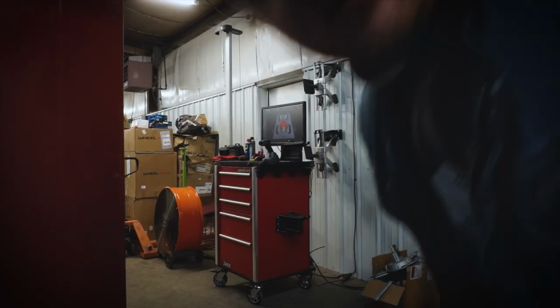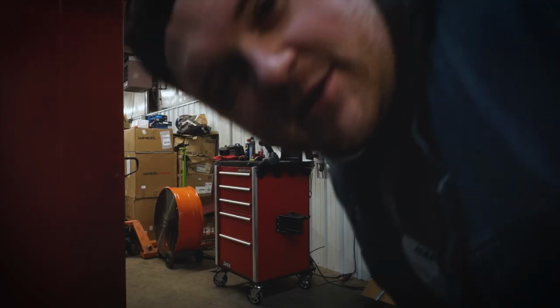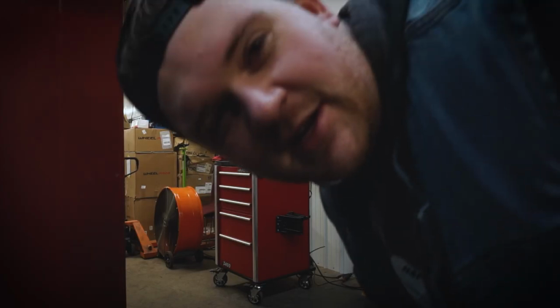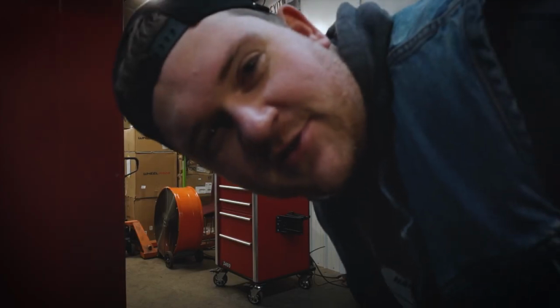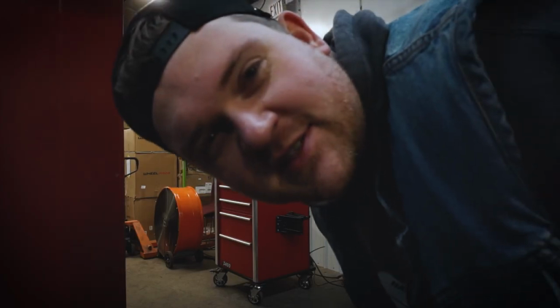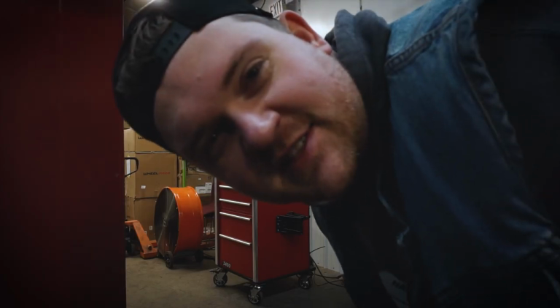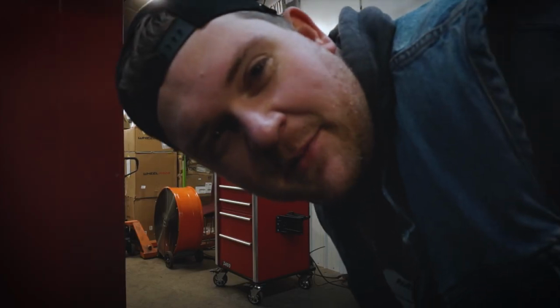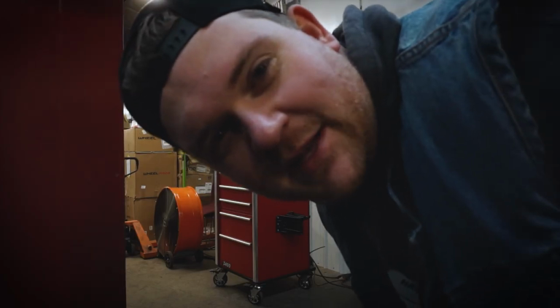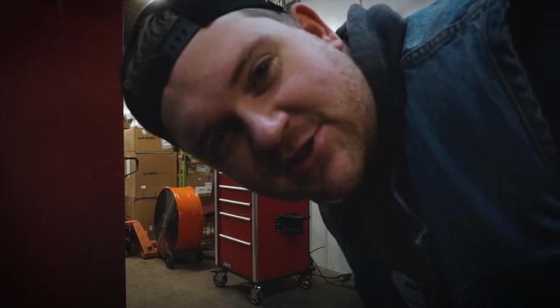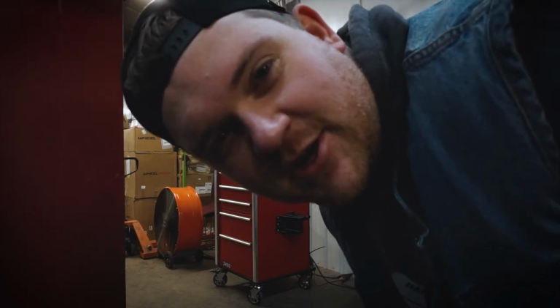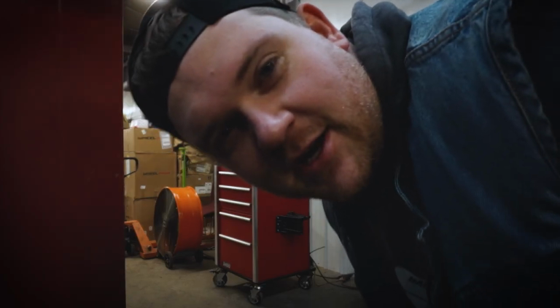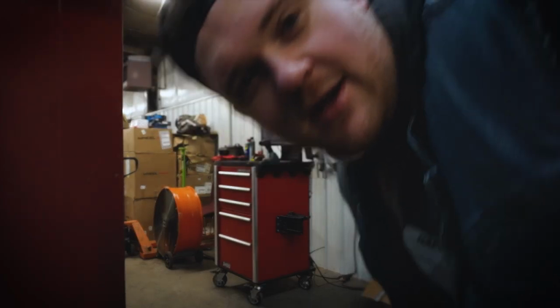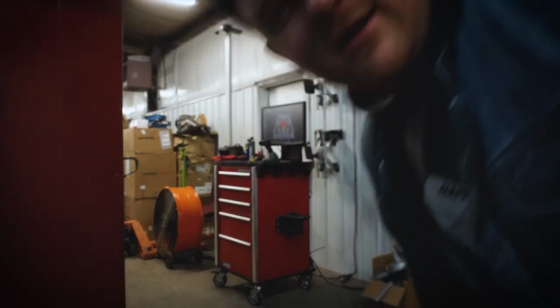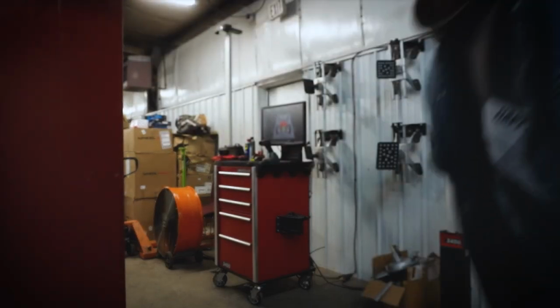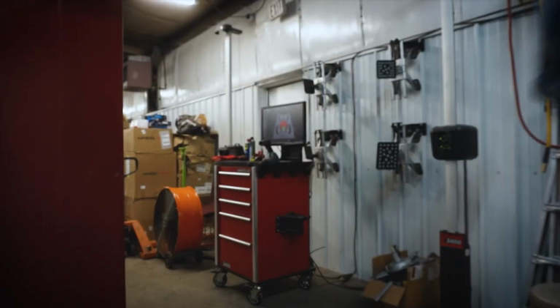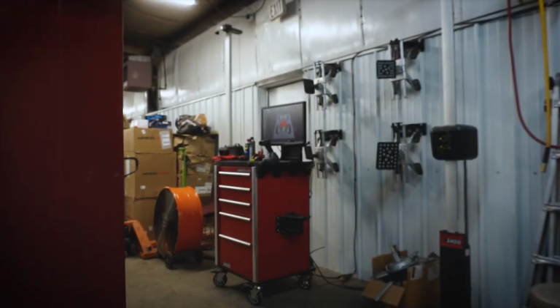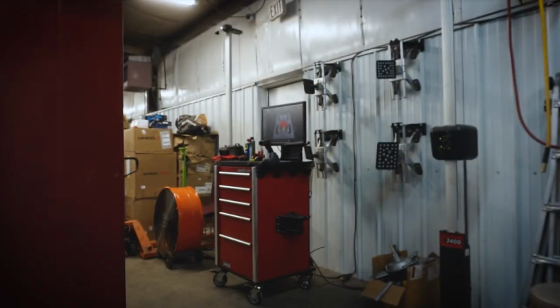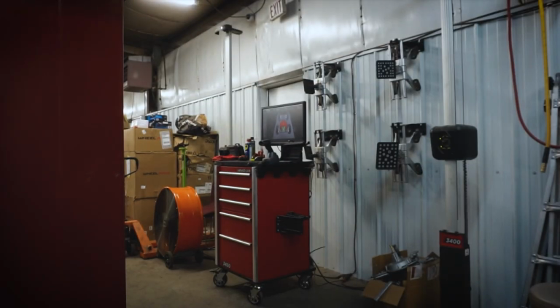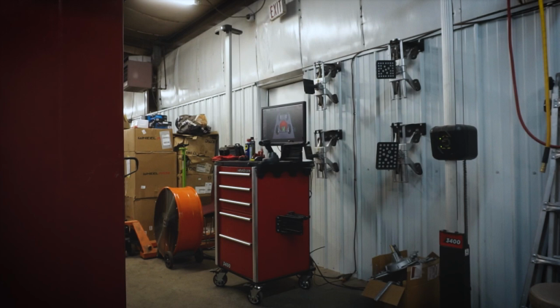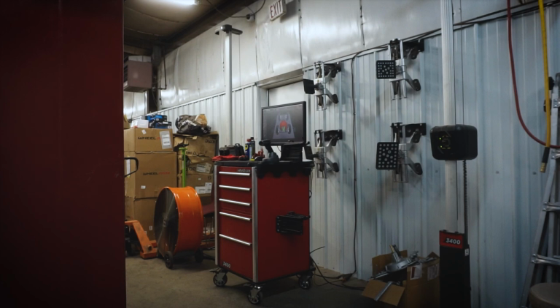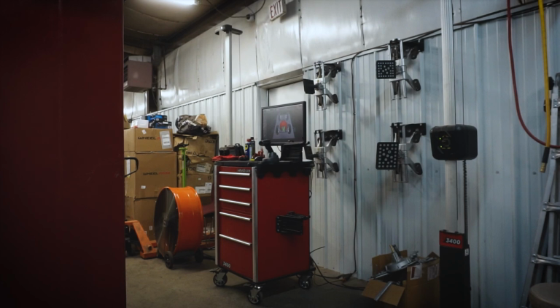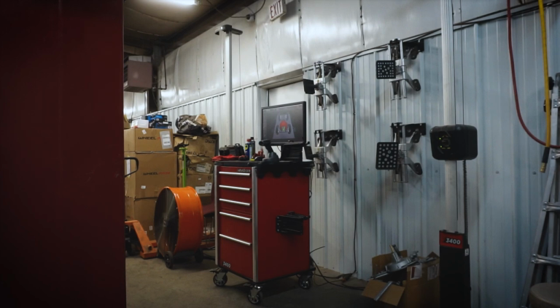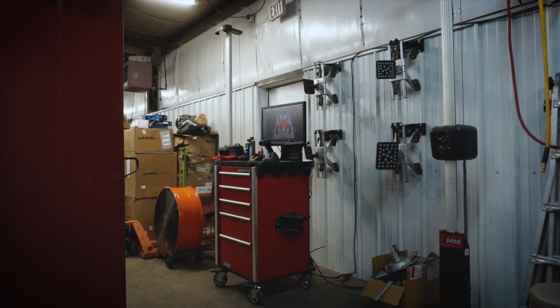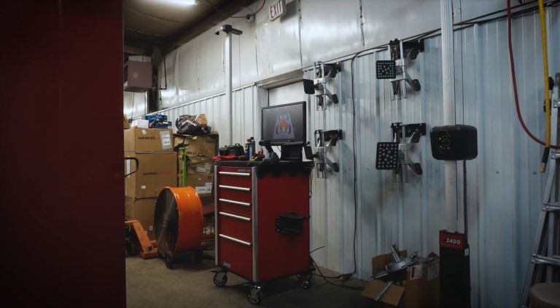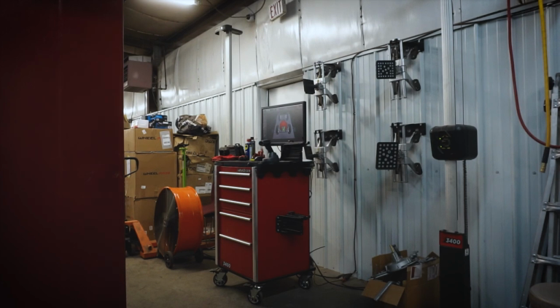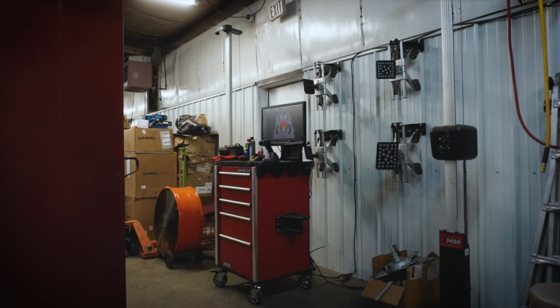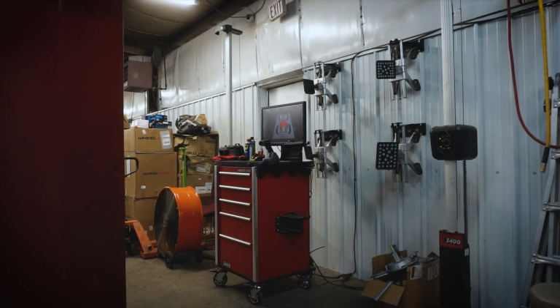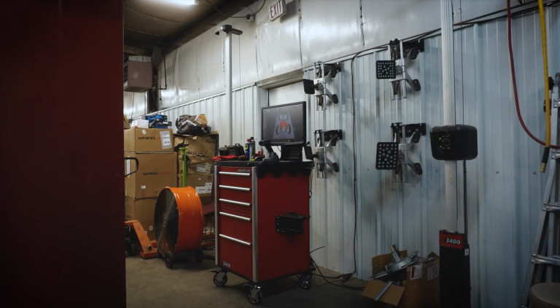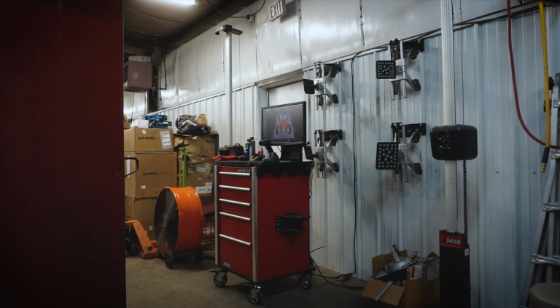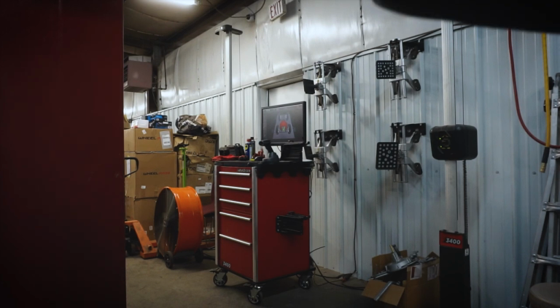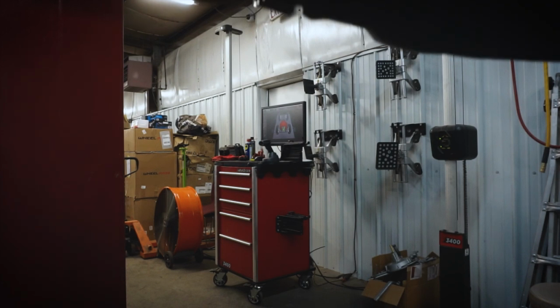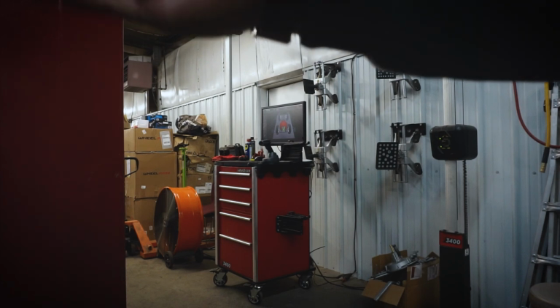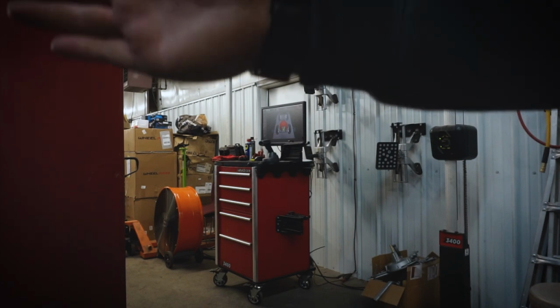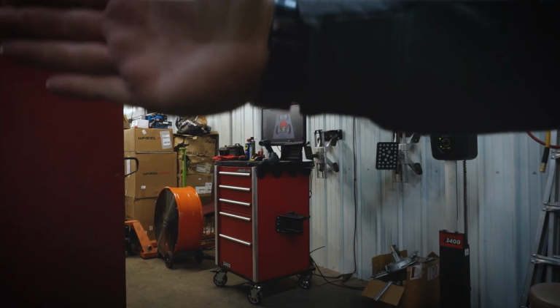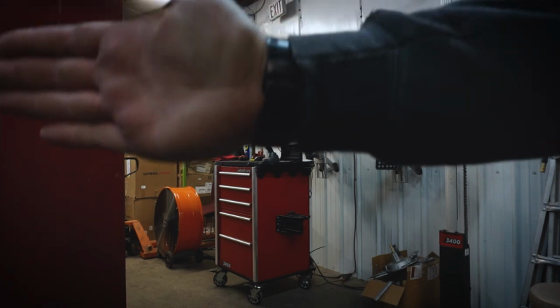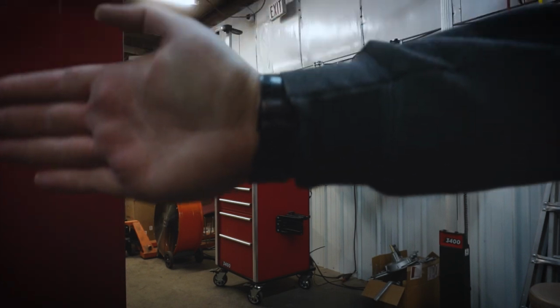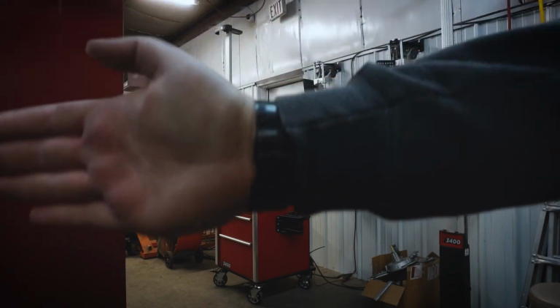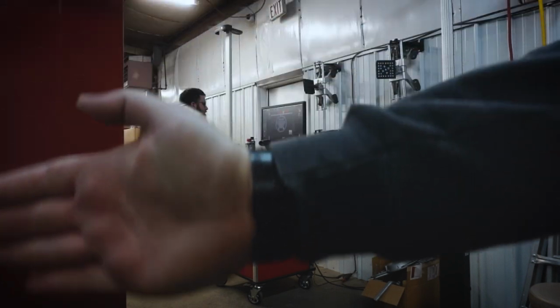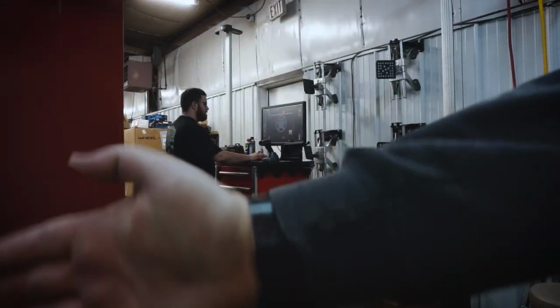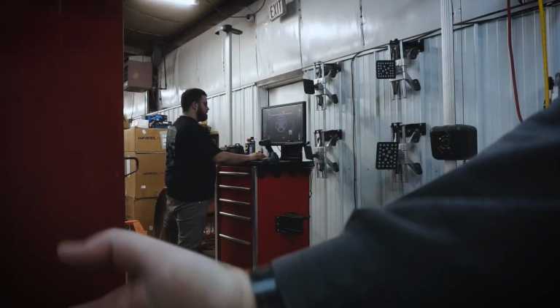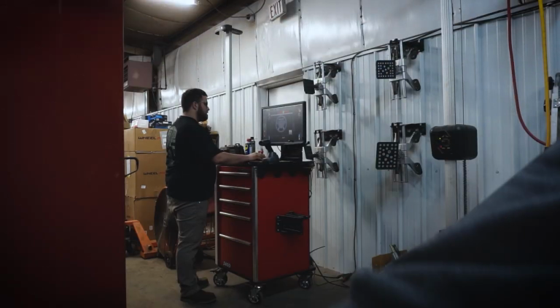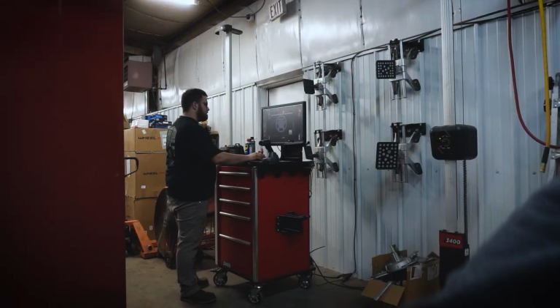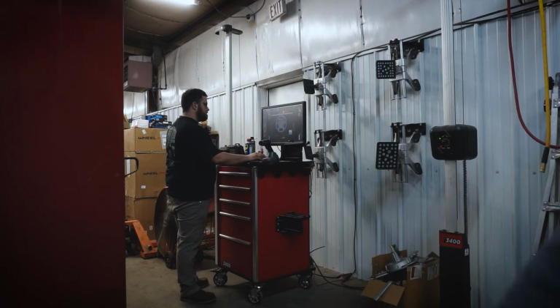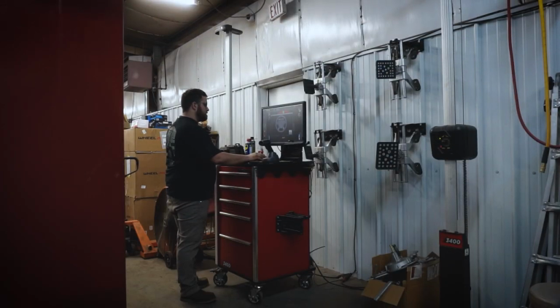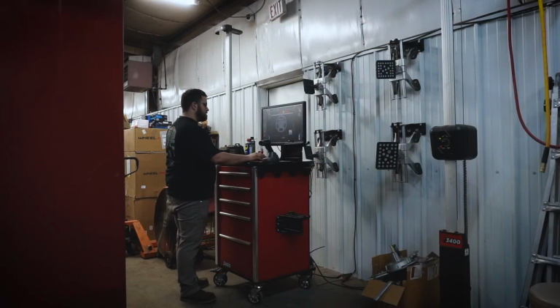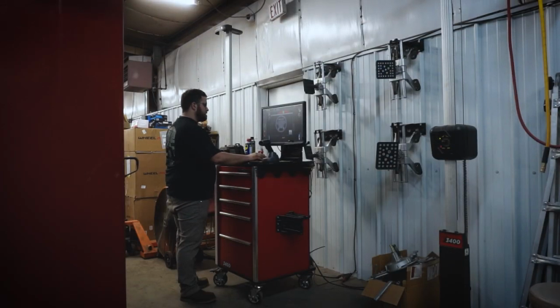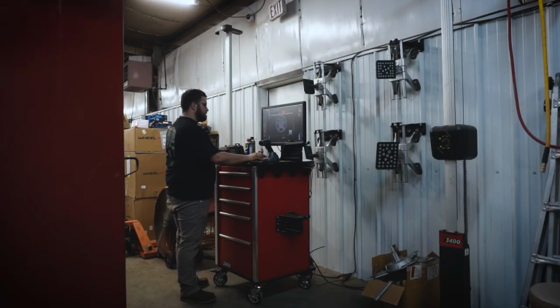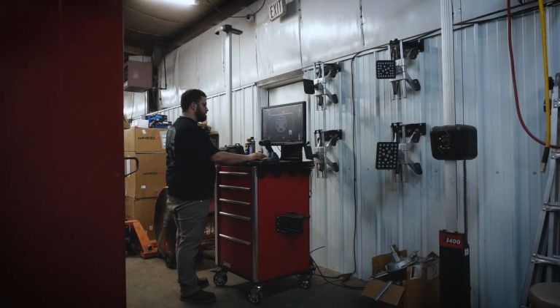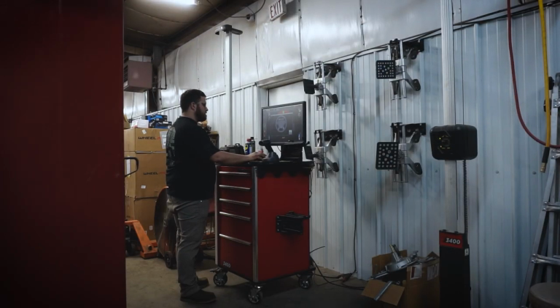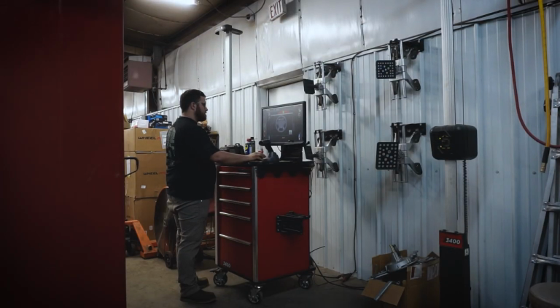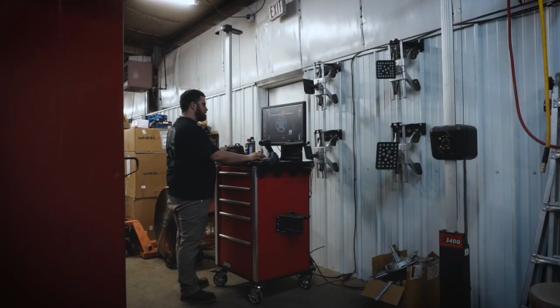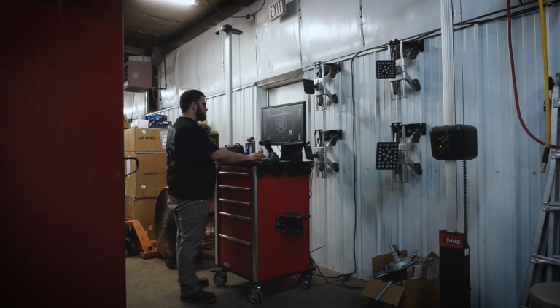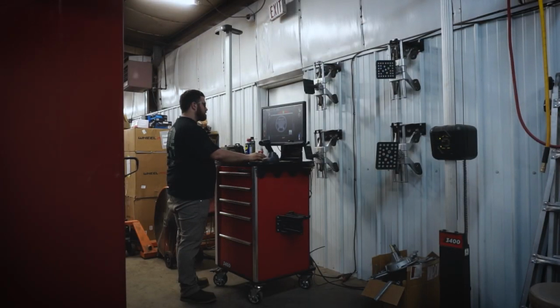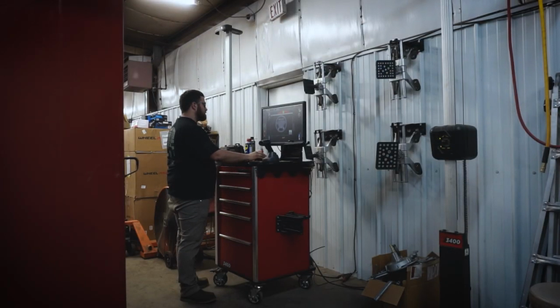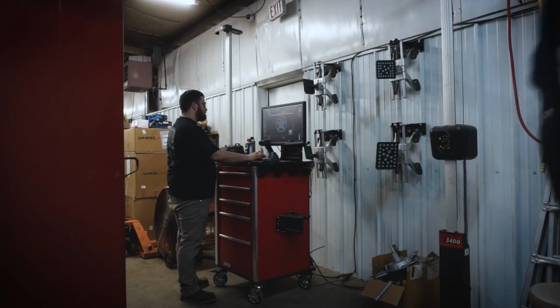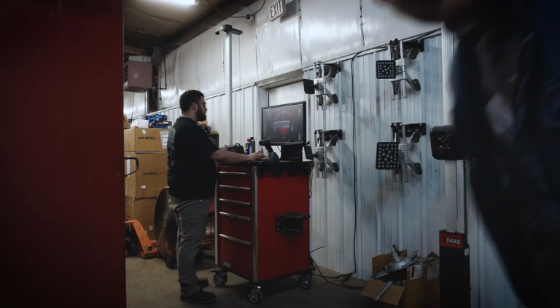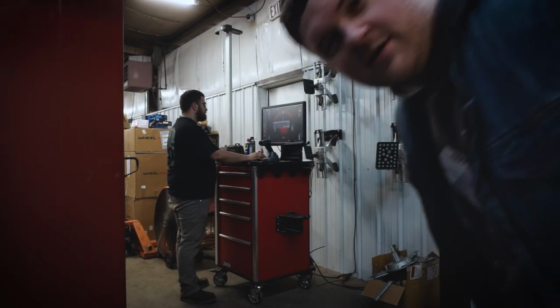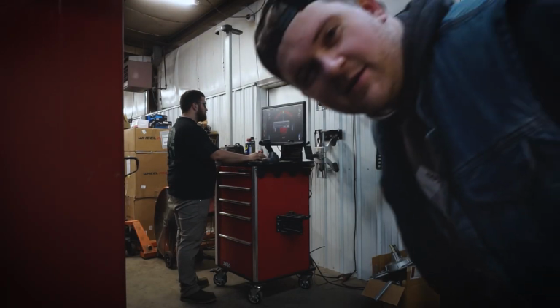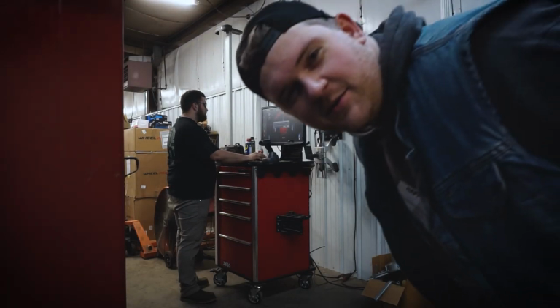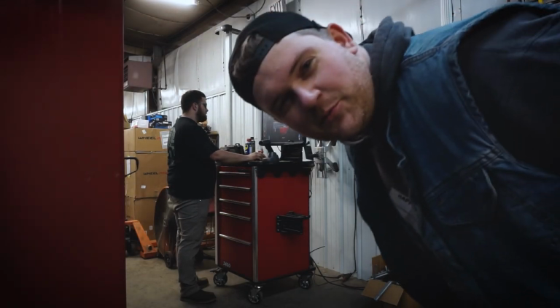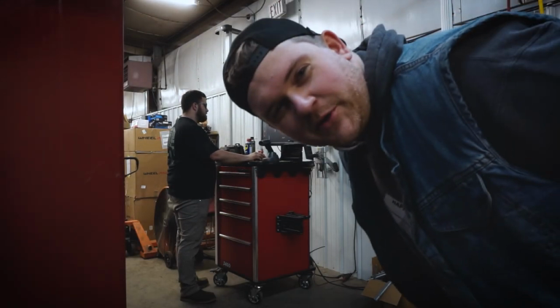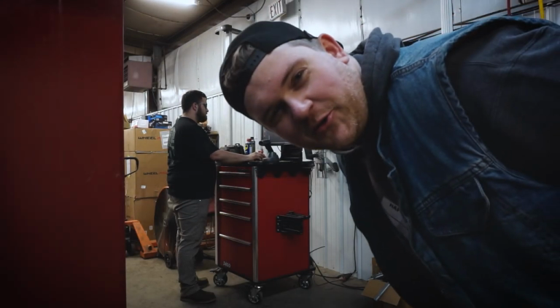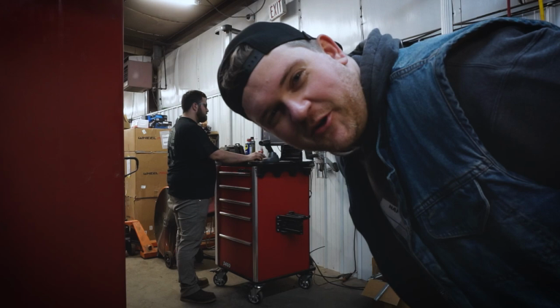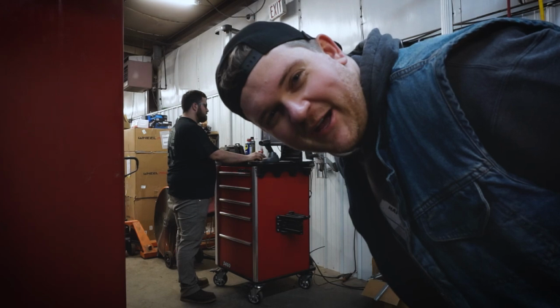You guys ready to see a magic trick? Pretty cool, huh?